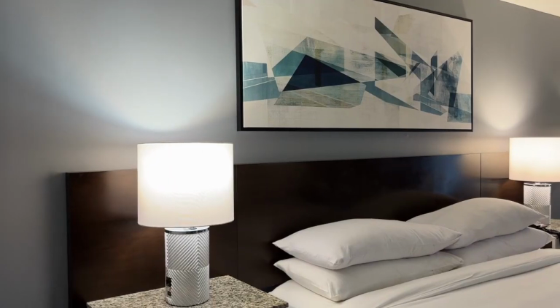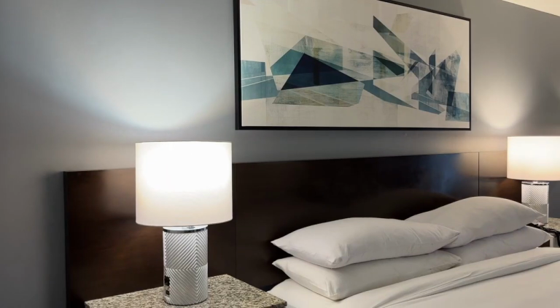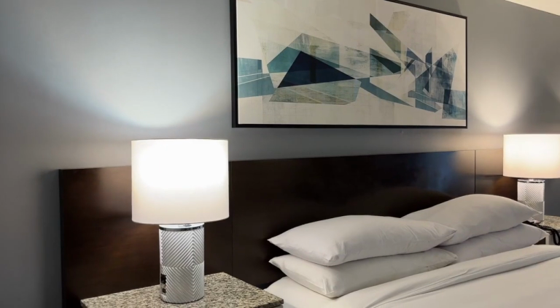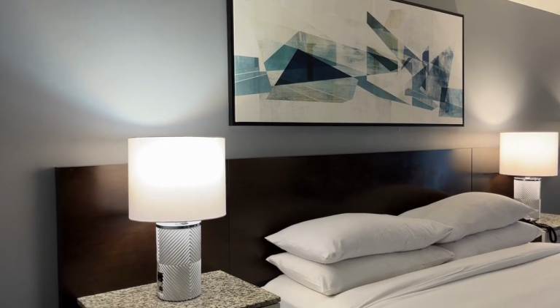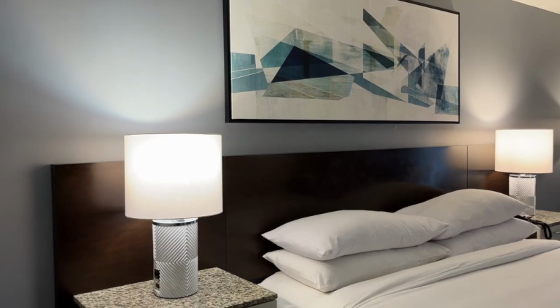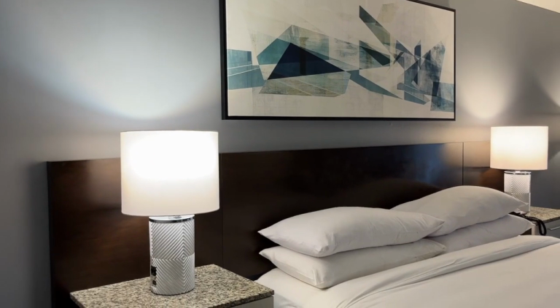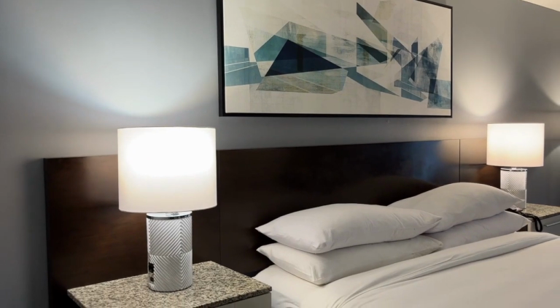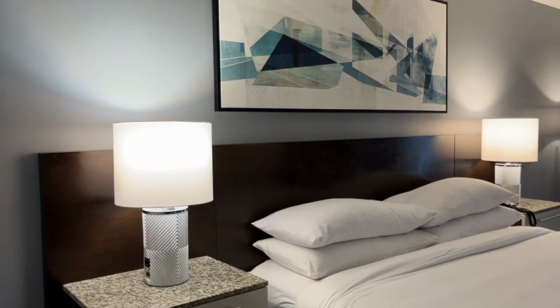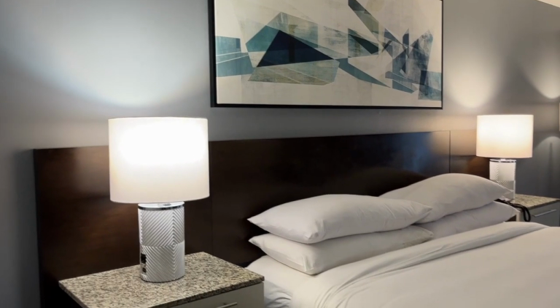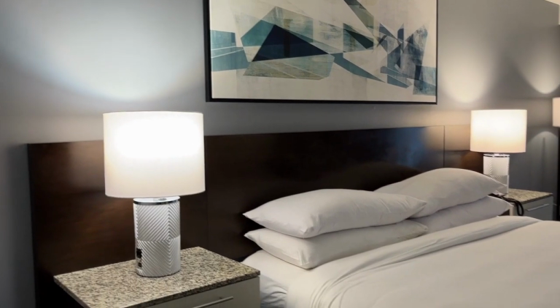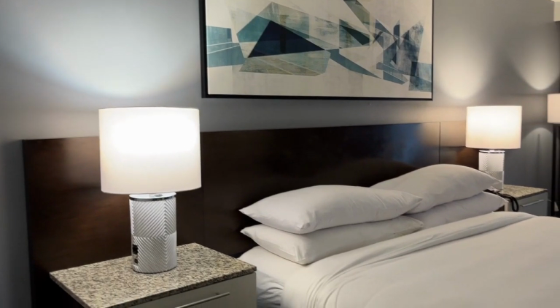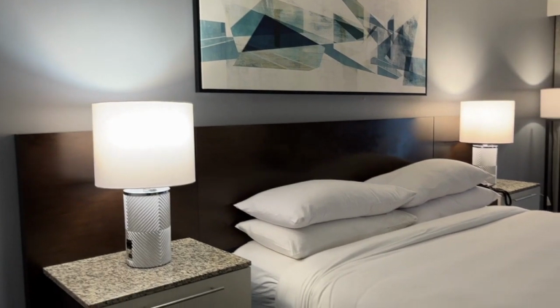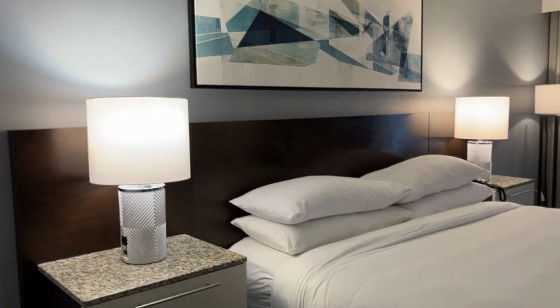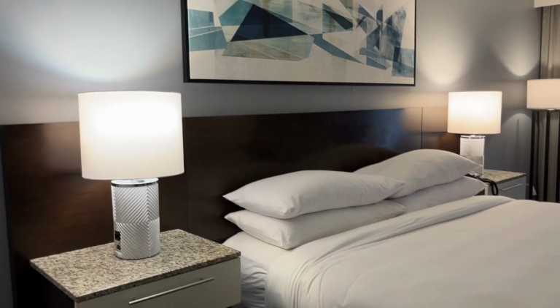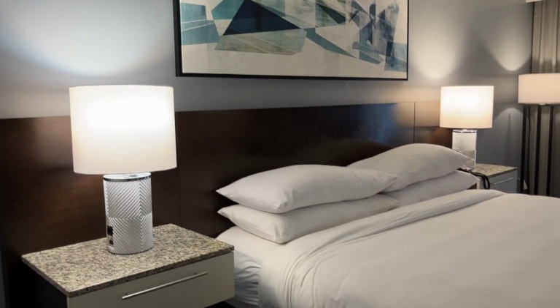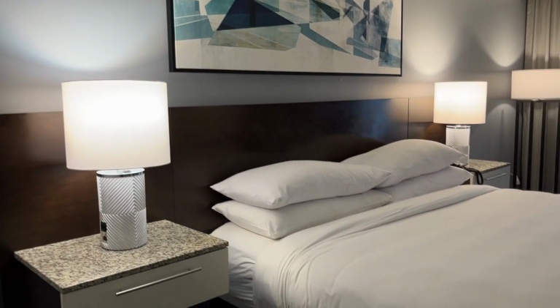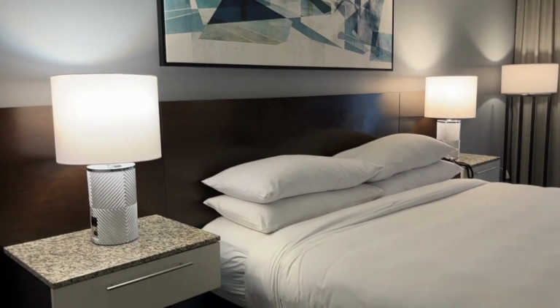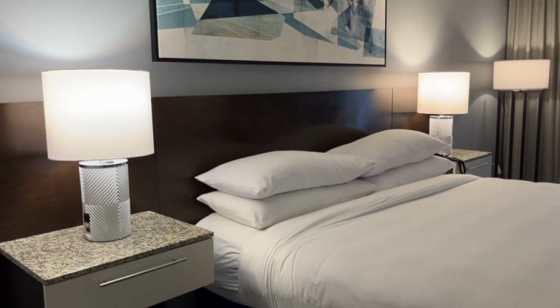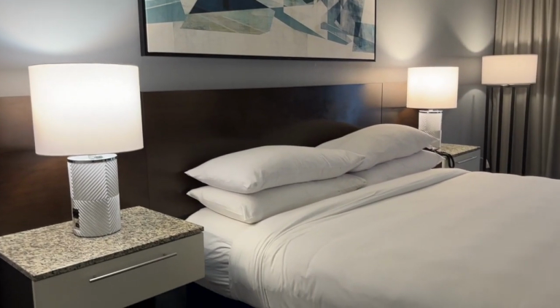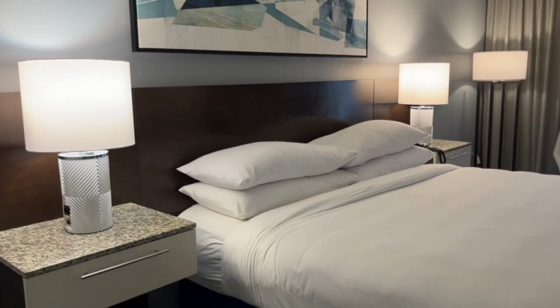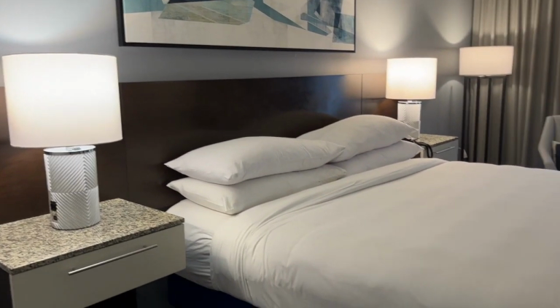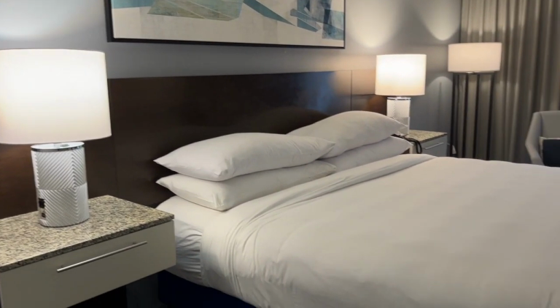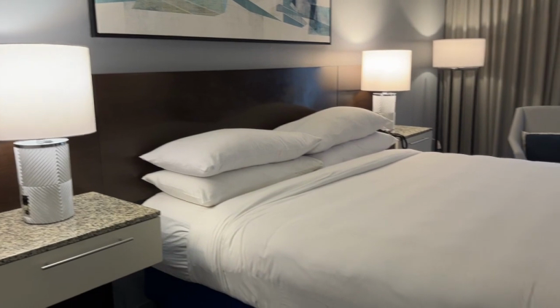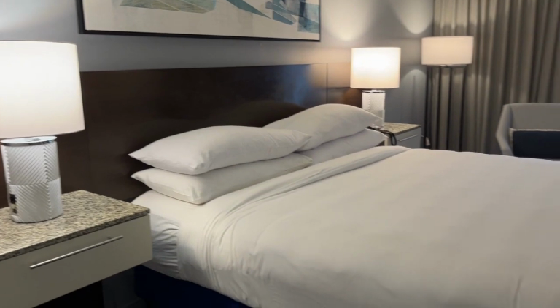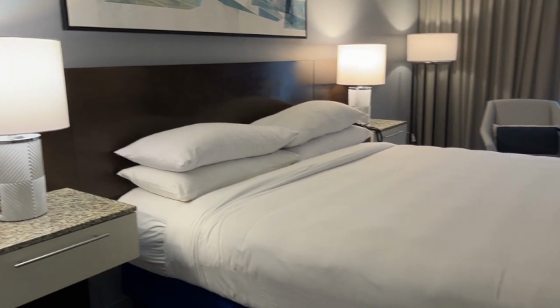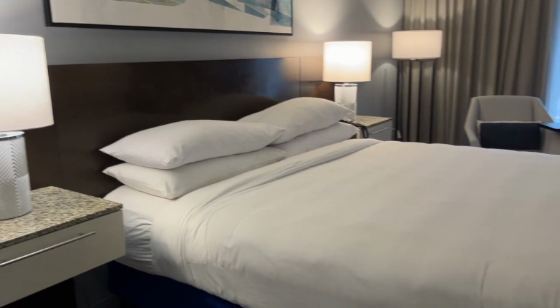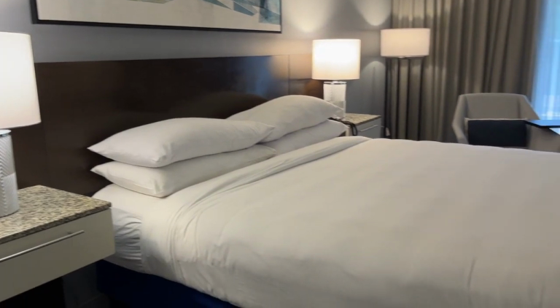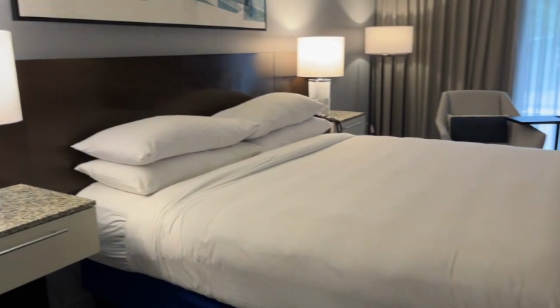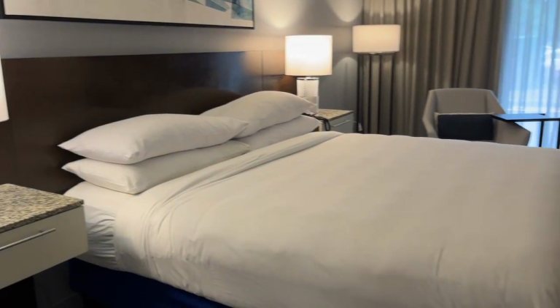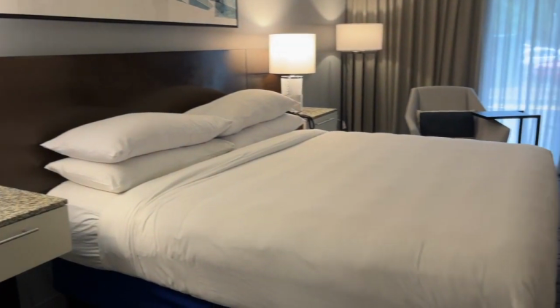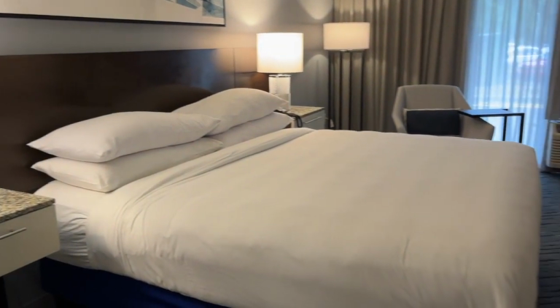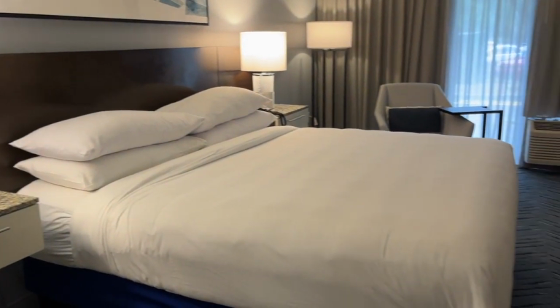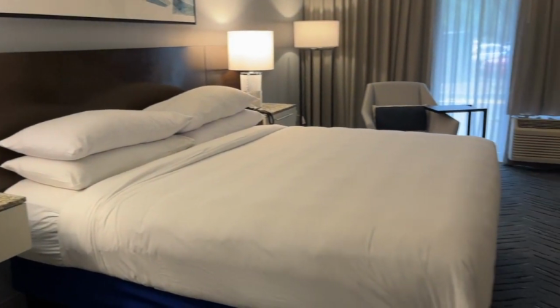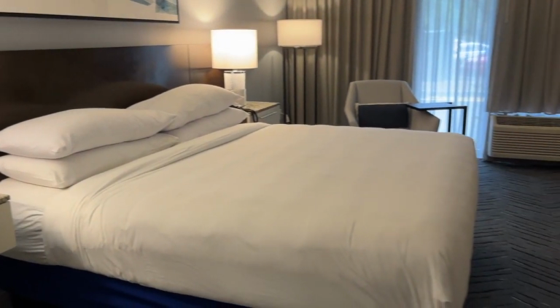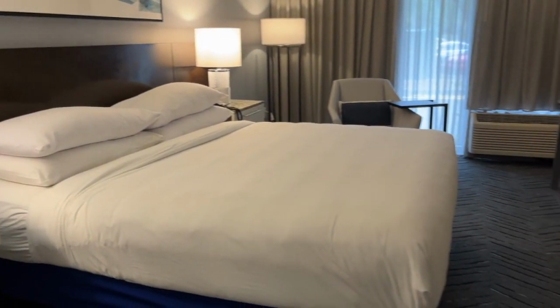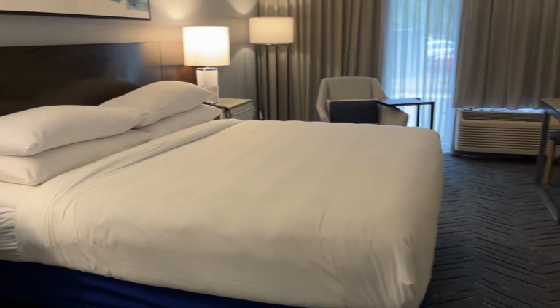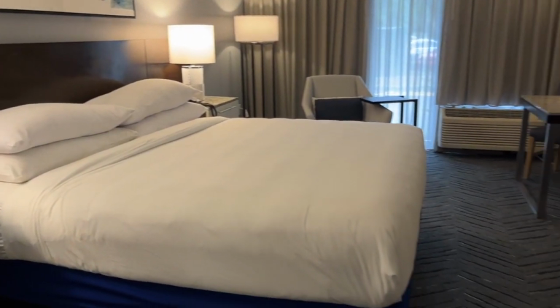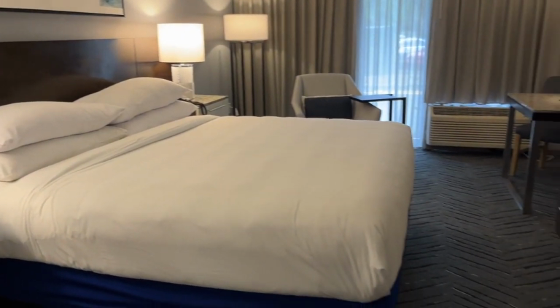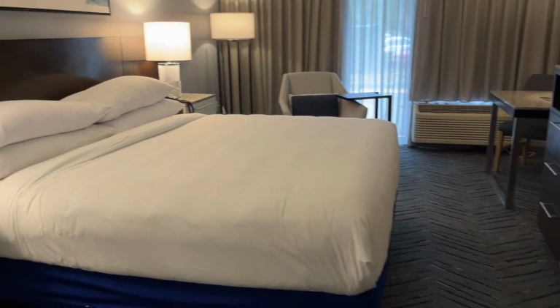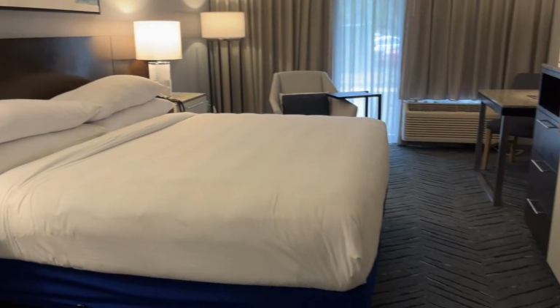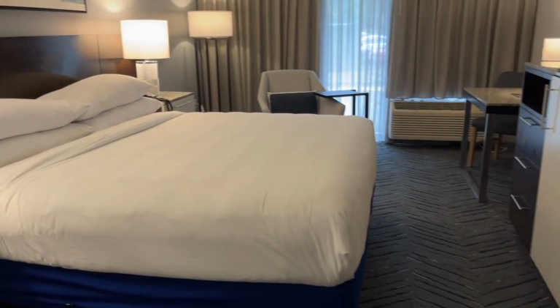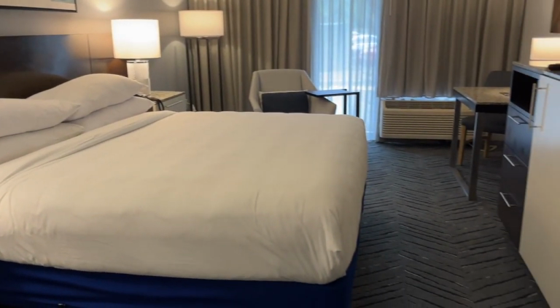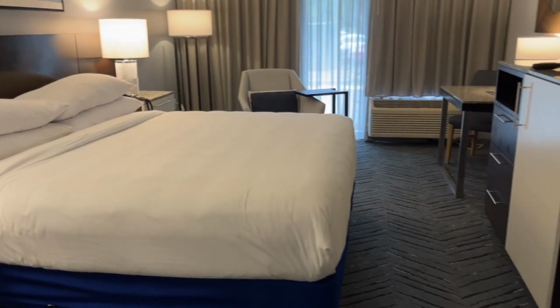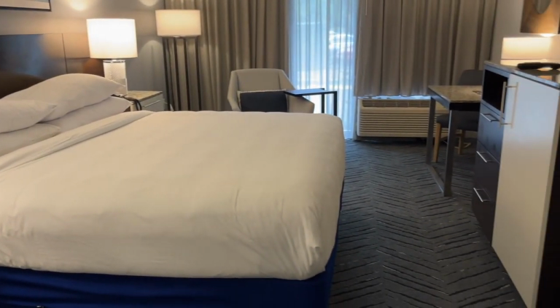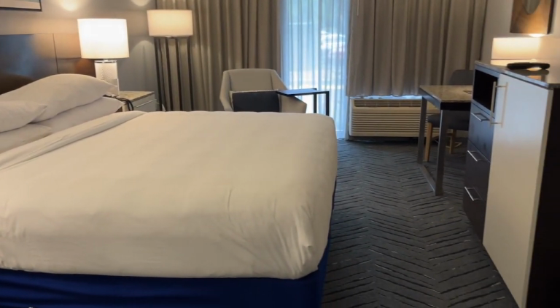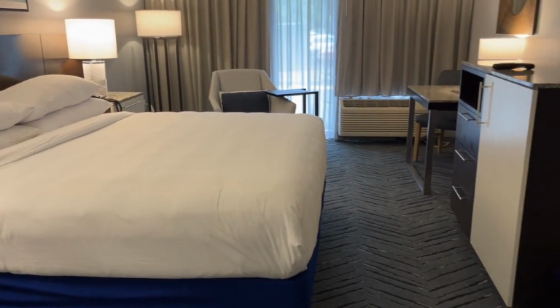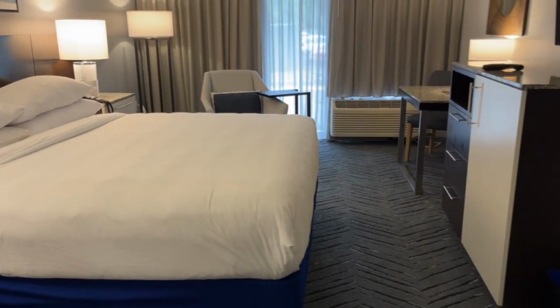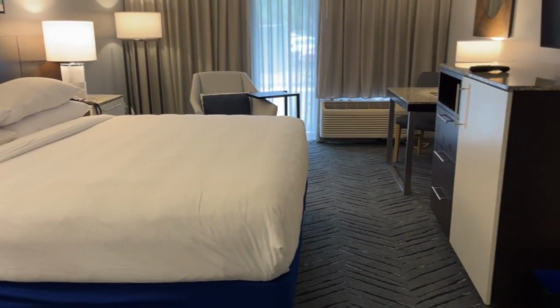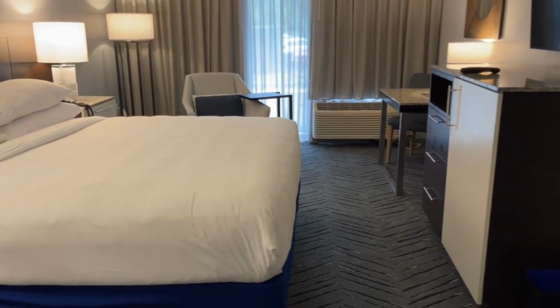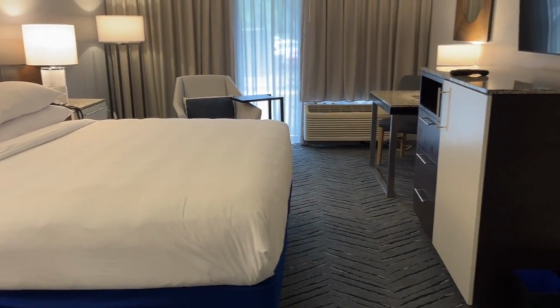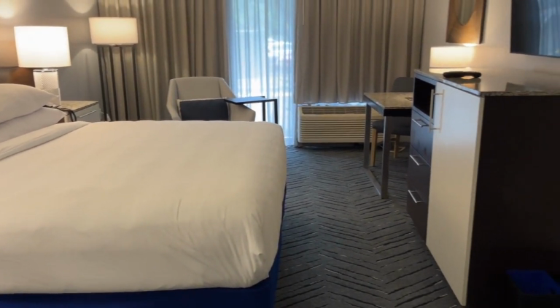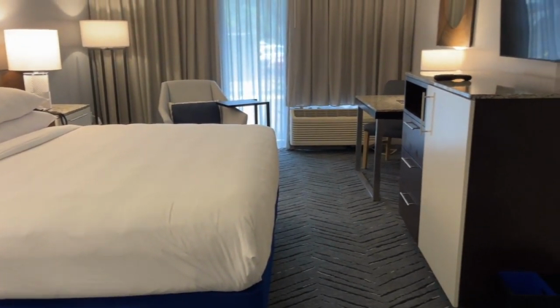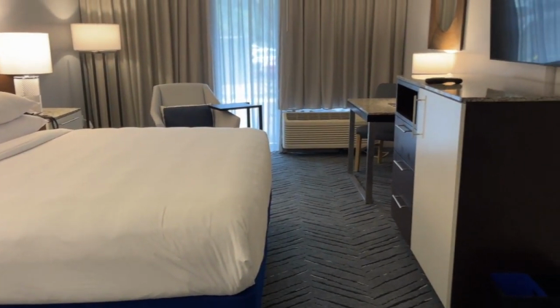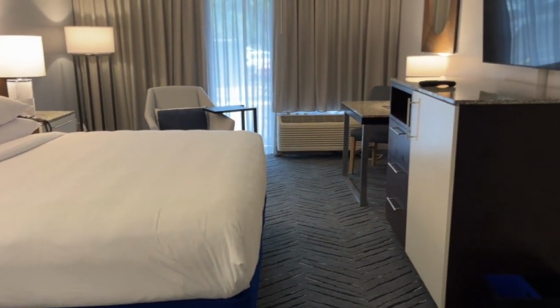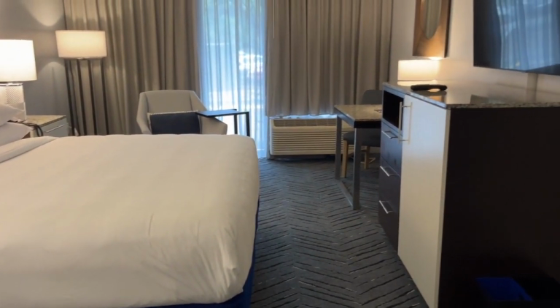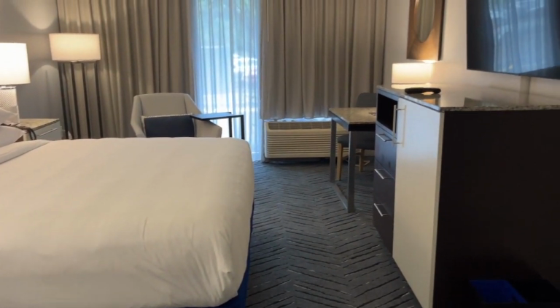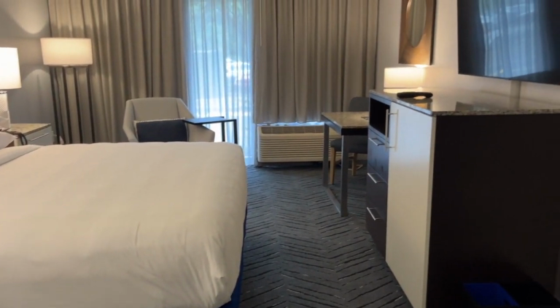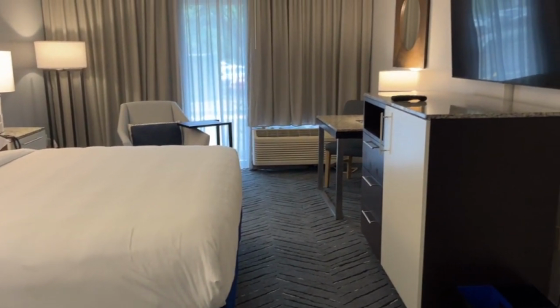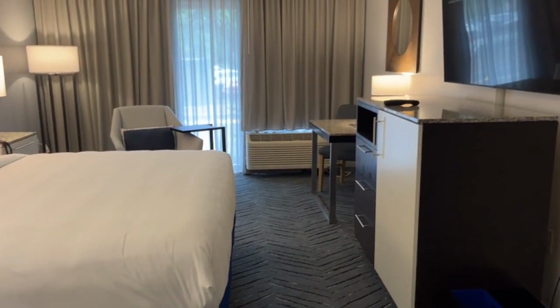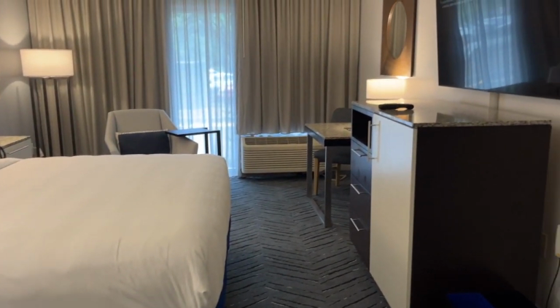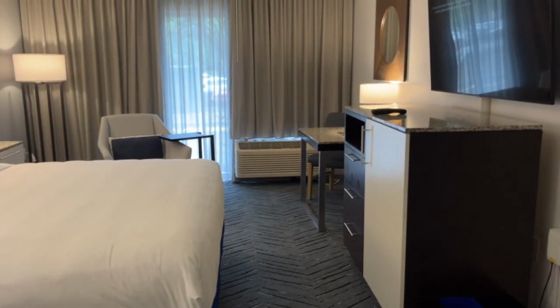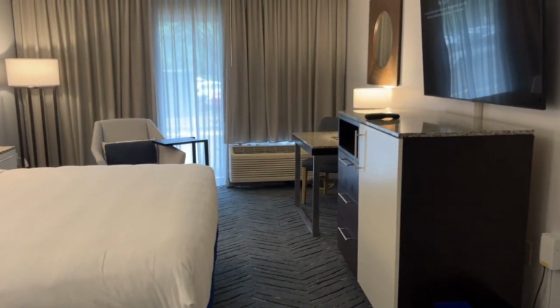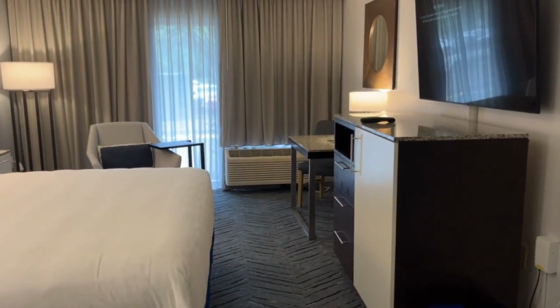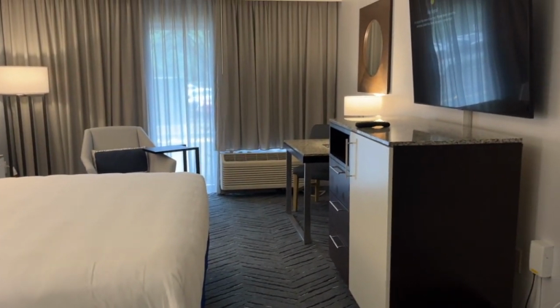Here is a glimpse at one of their king bed rooms — very similar design specs, just a slightly different layout with that king bed.